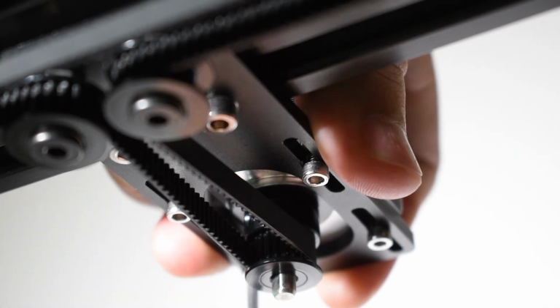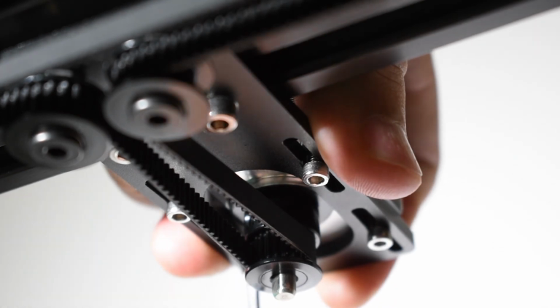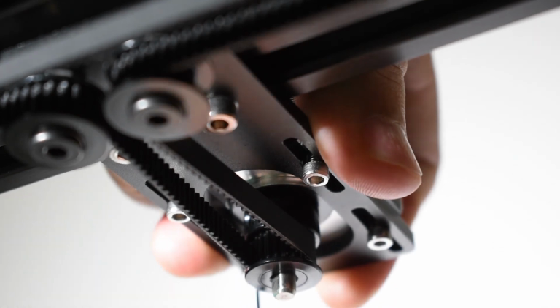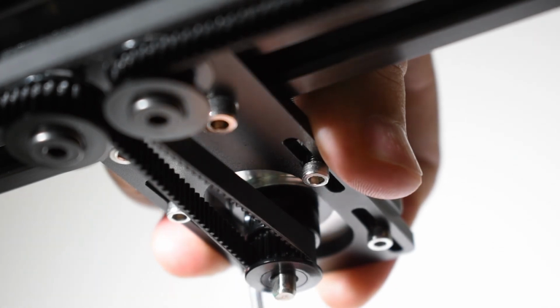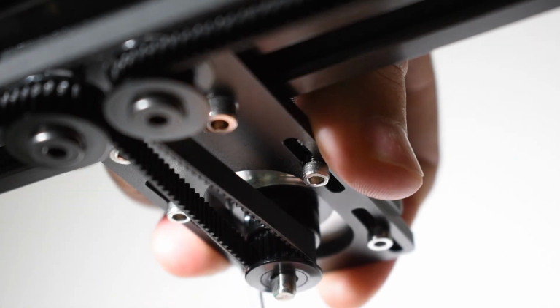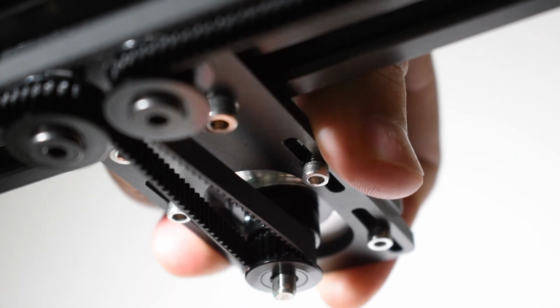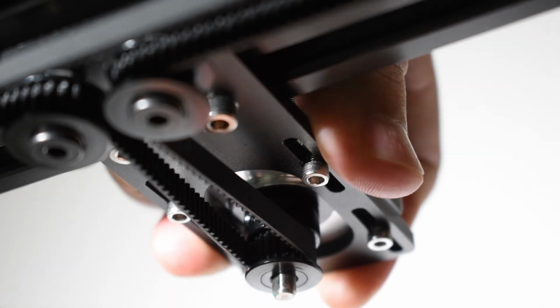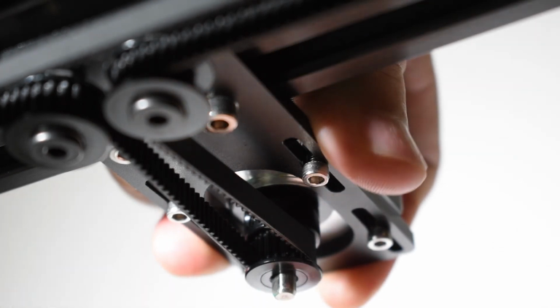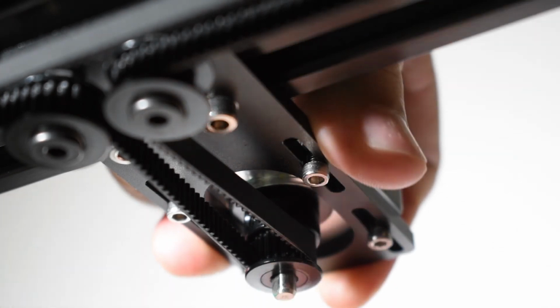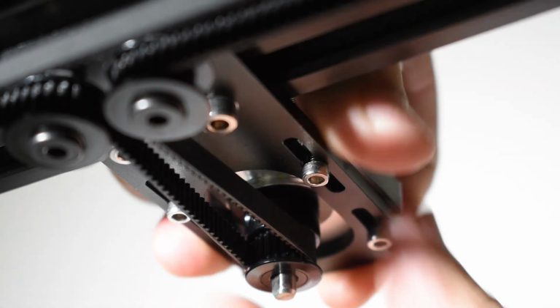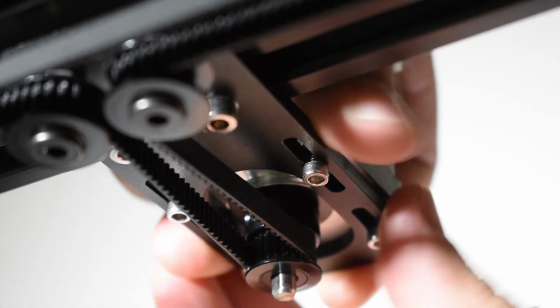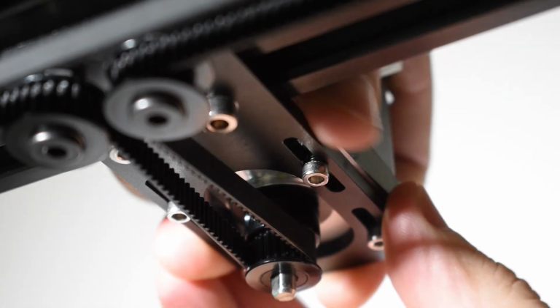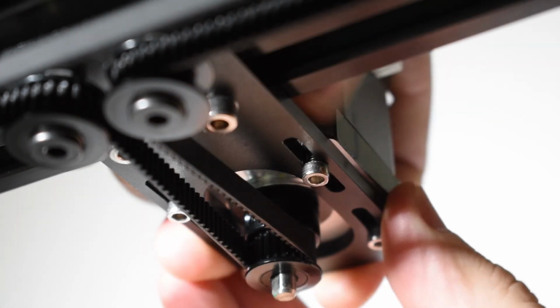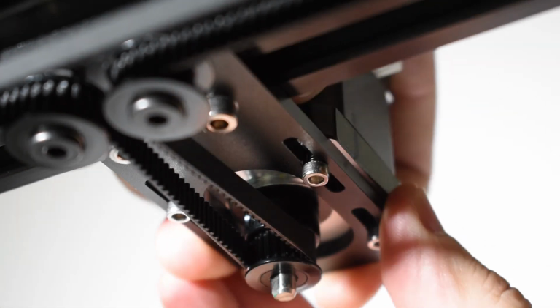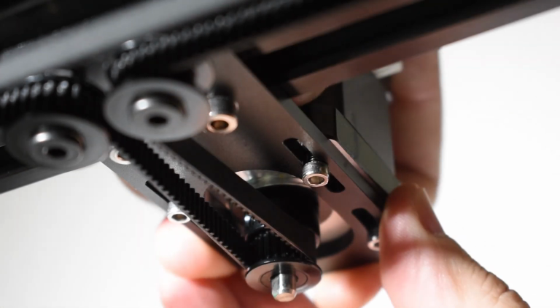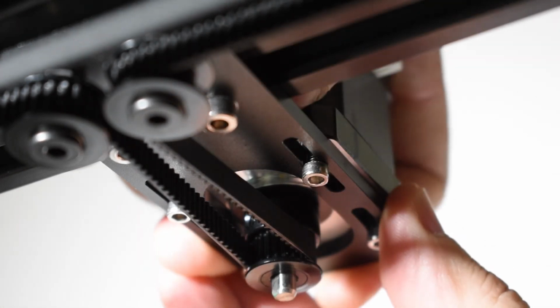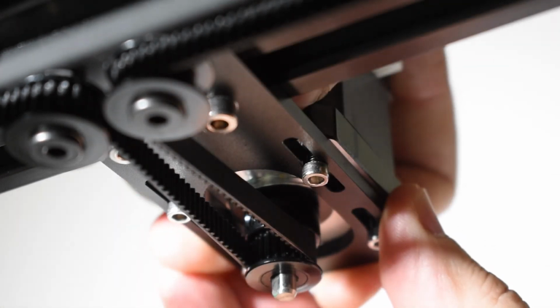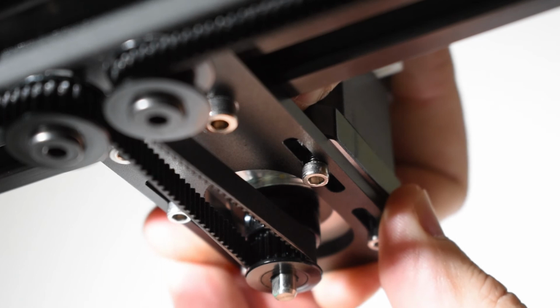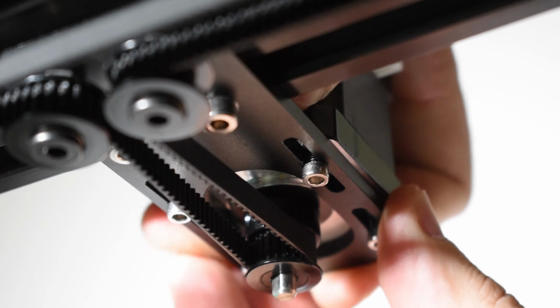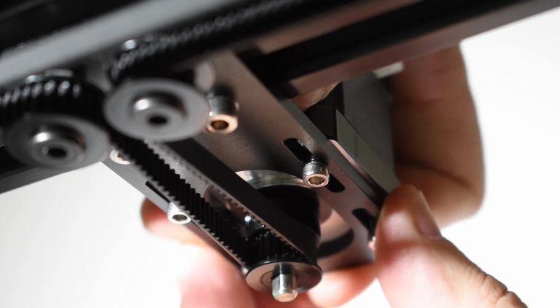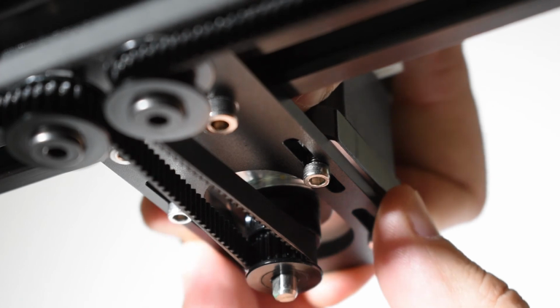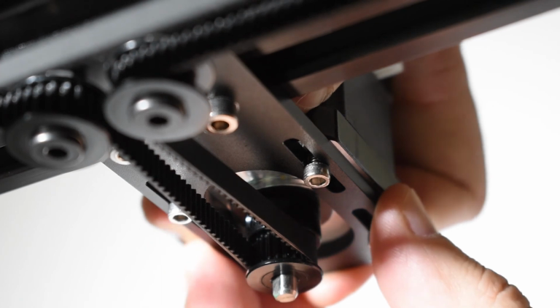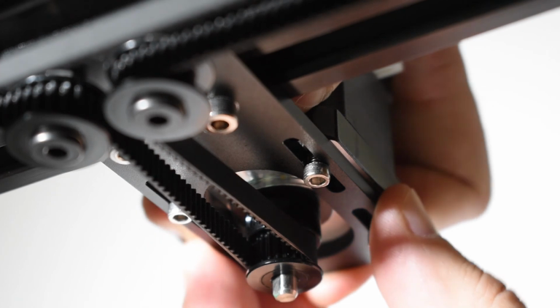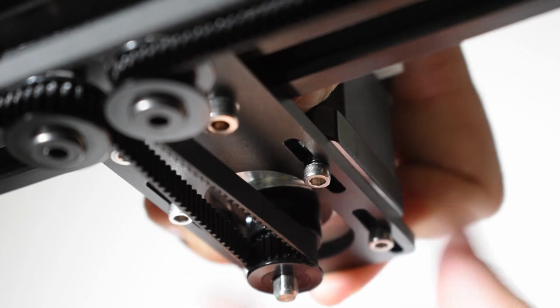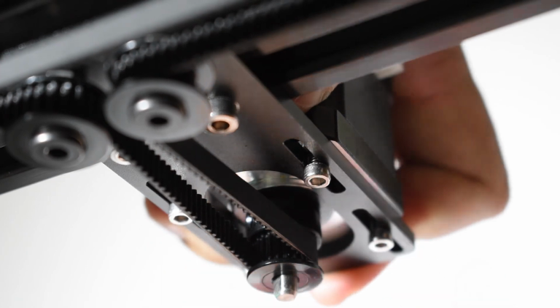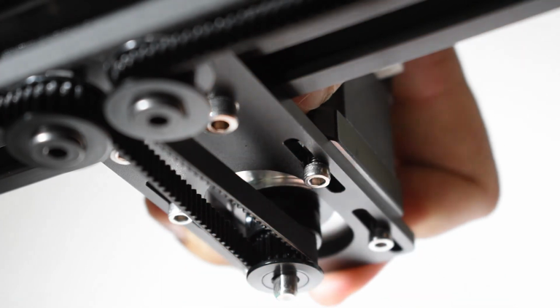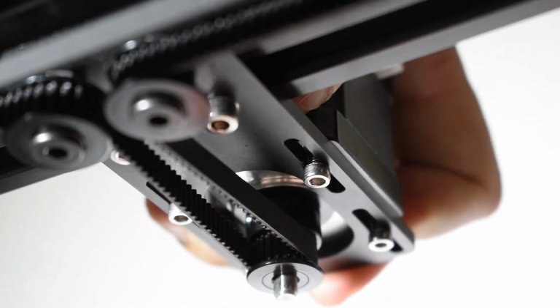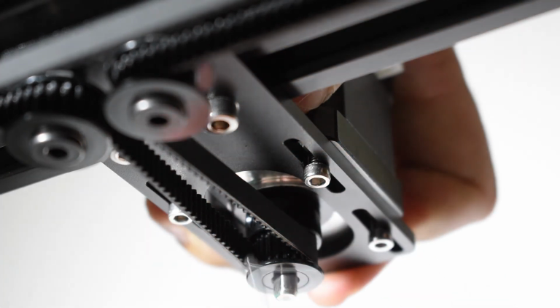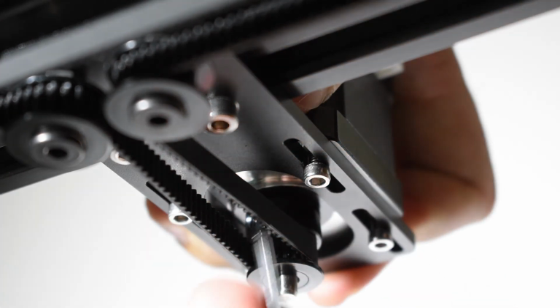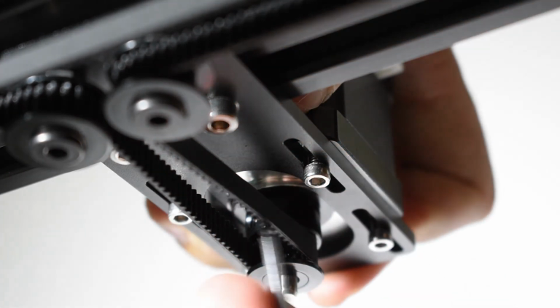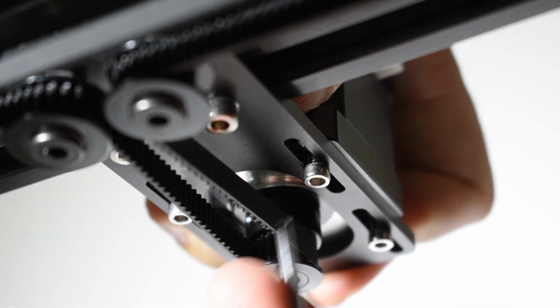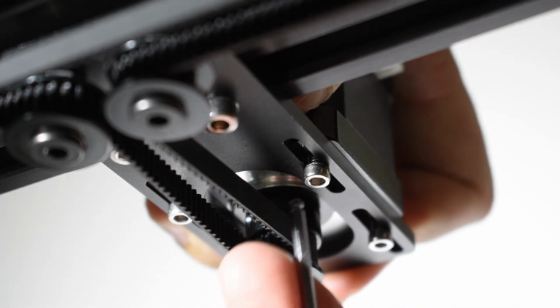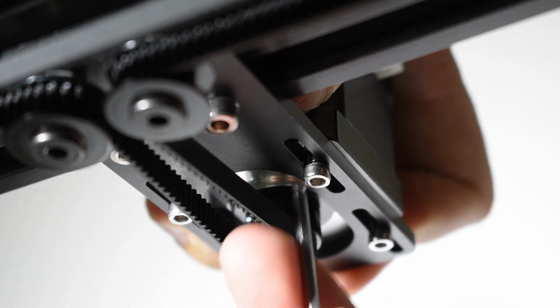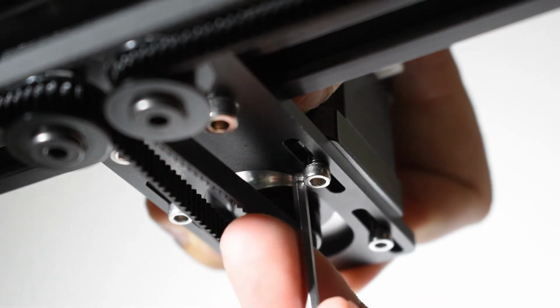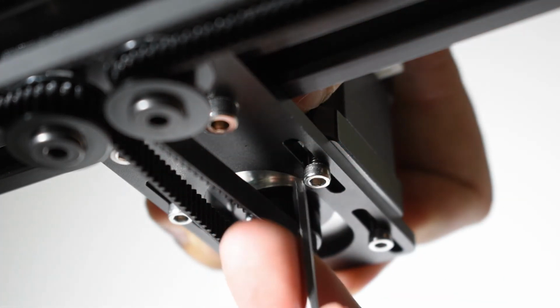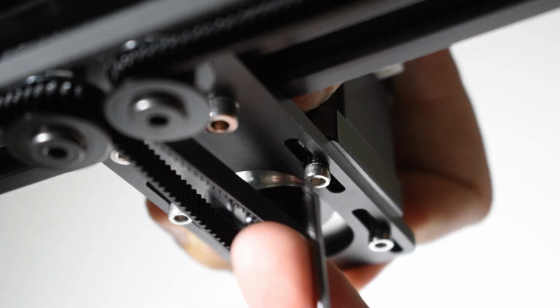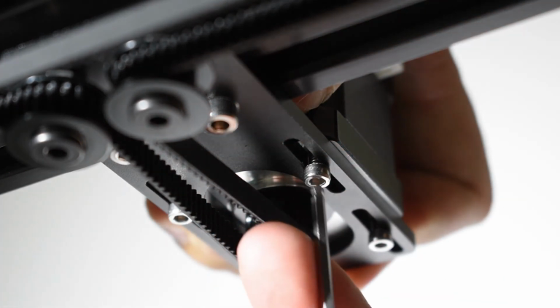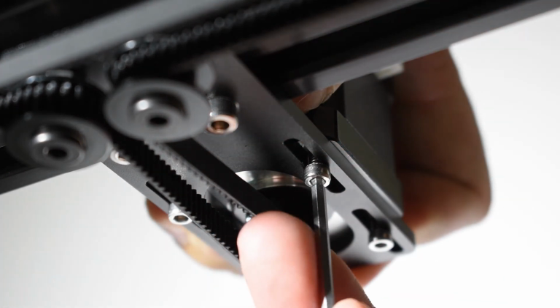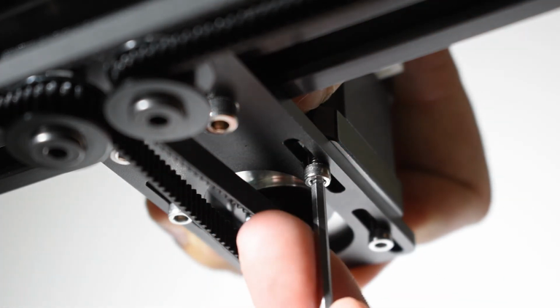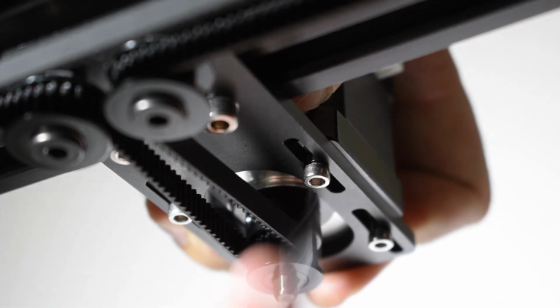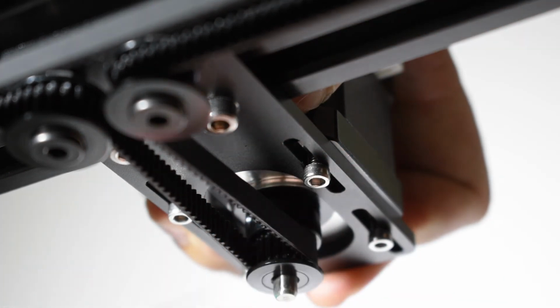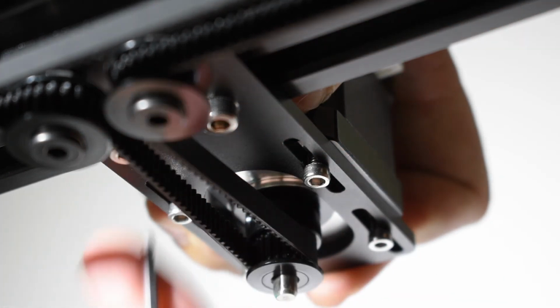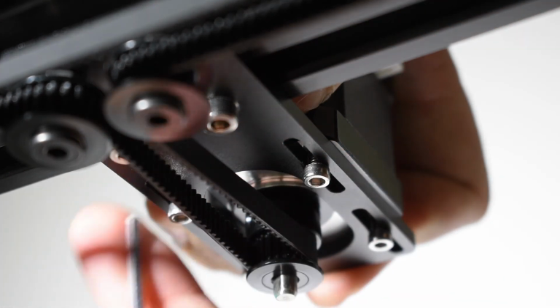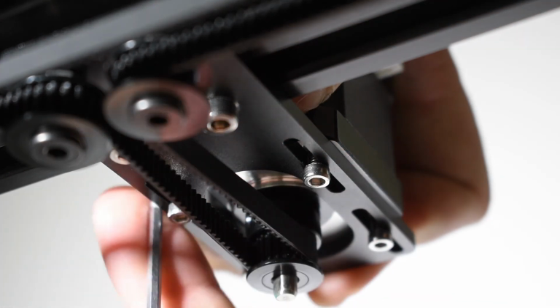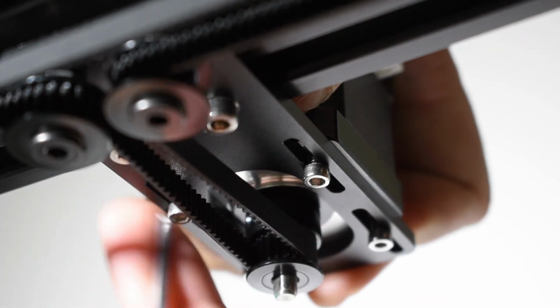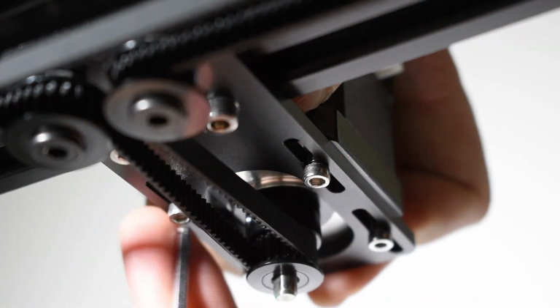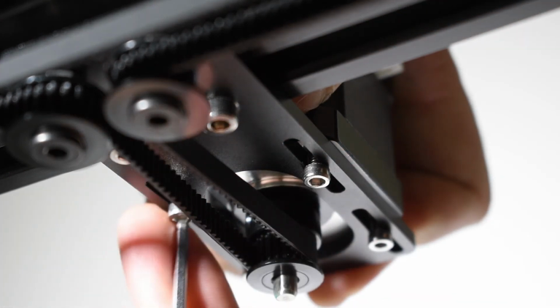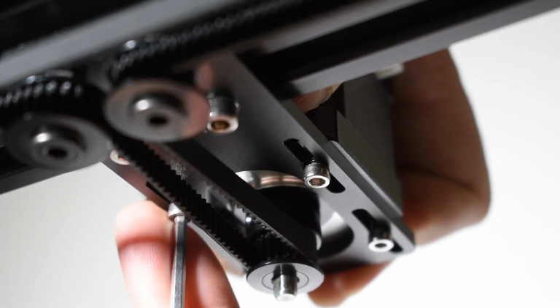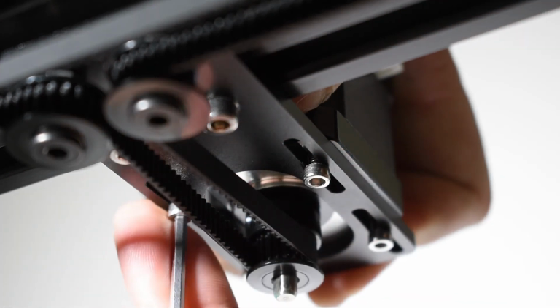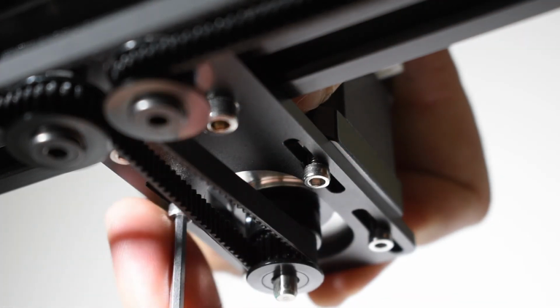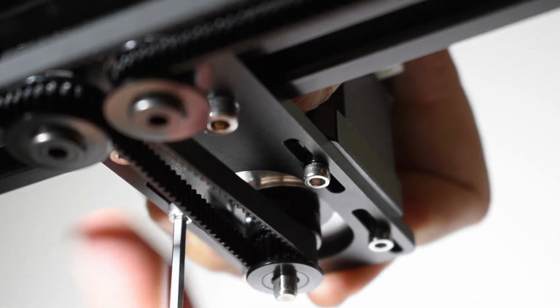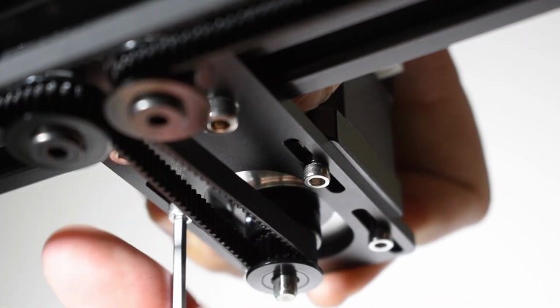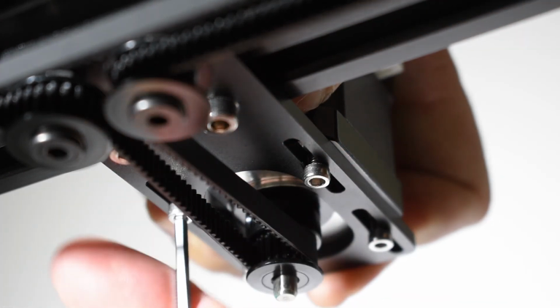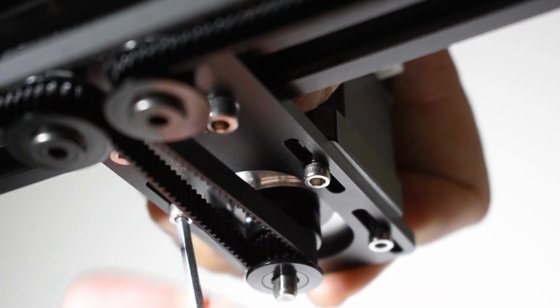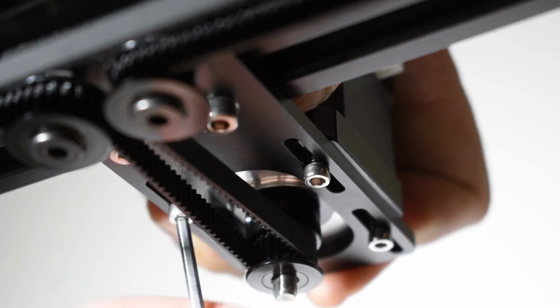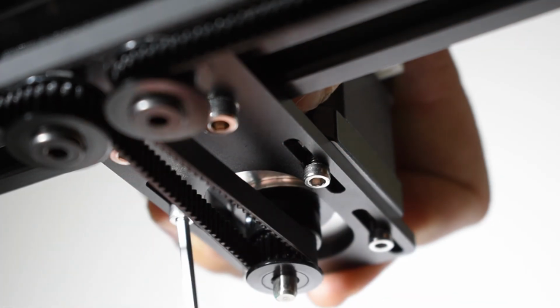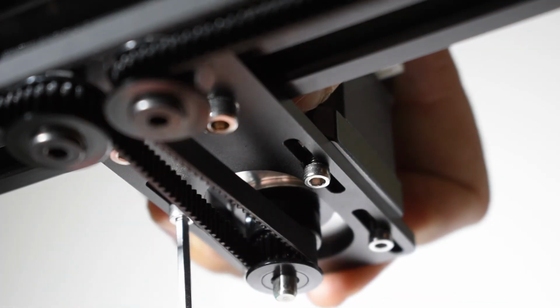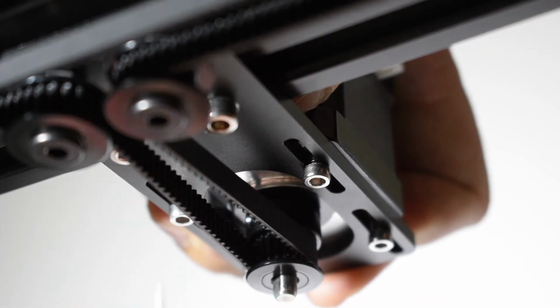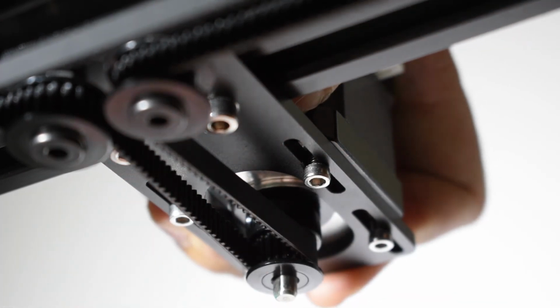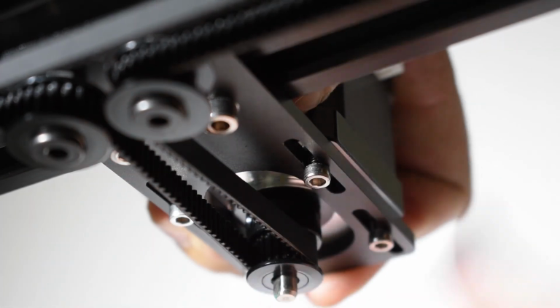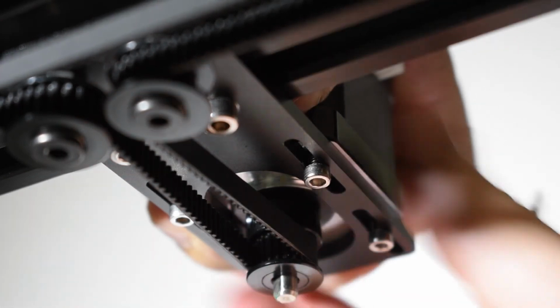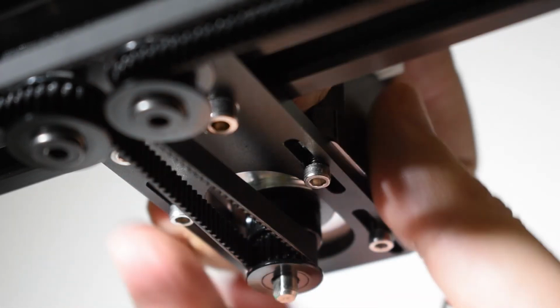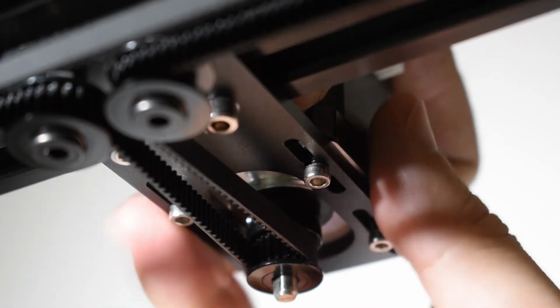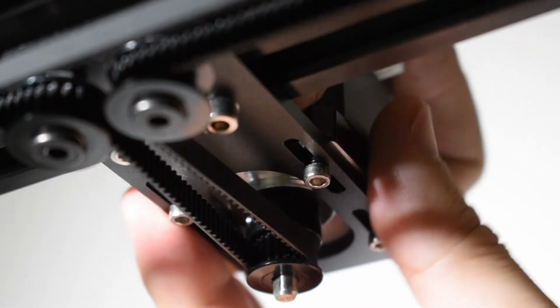Now pull the Z motor back and give tension to the belt. Tighten all four screws.